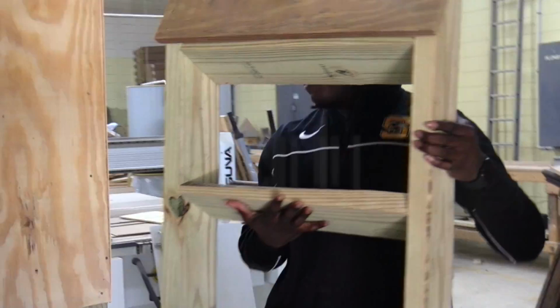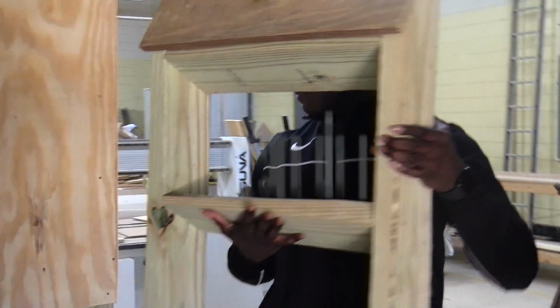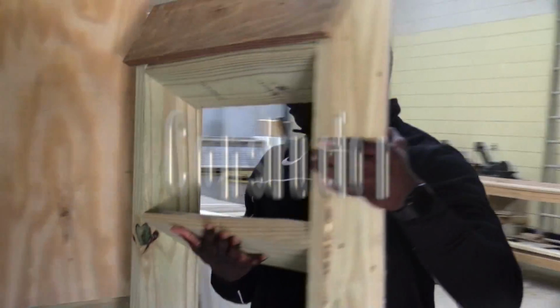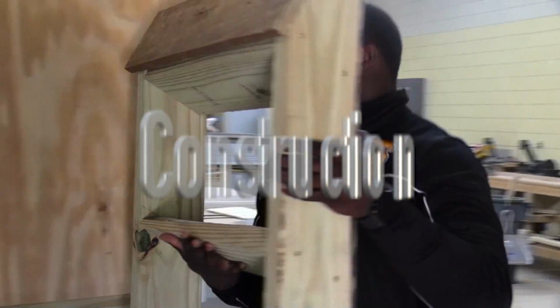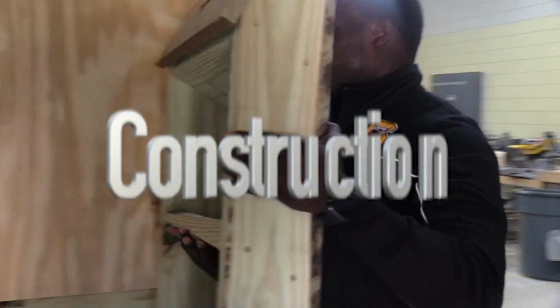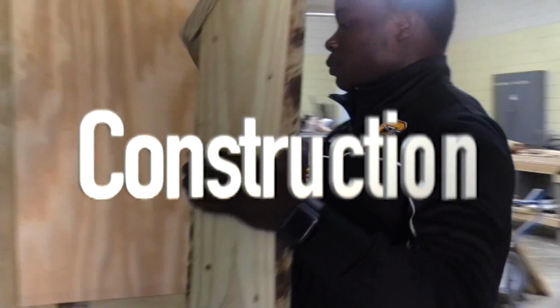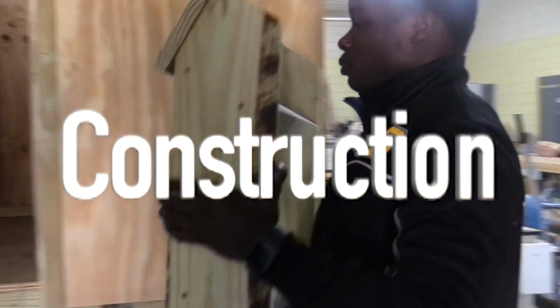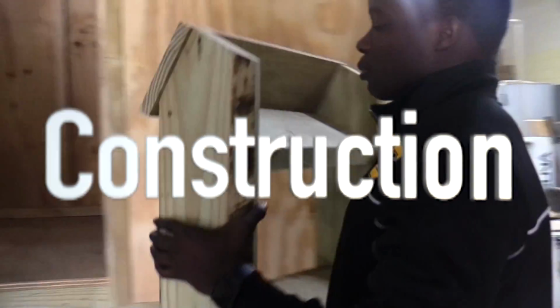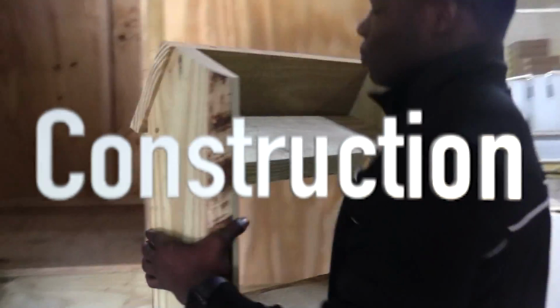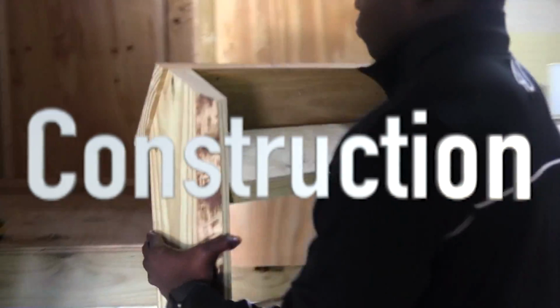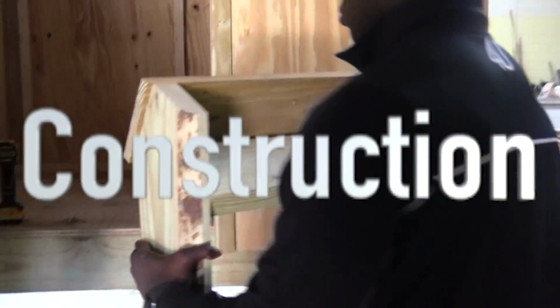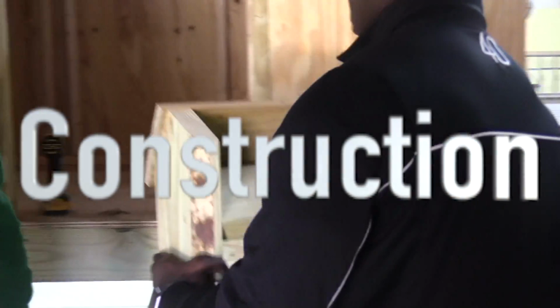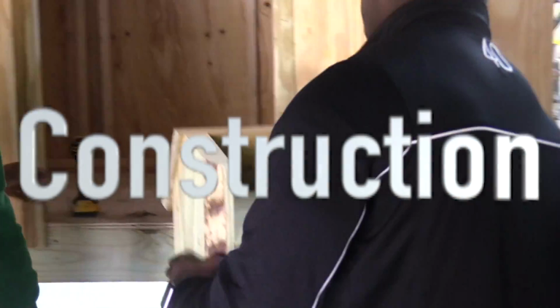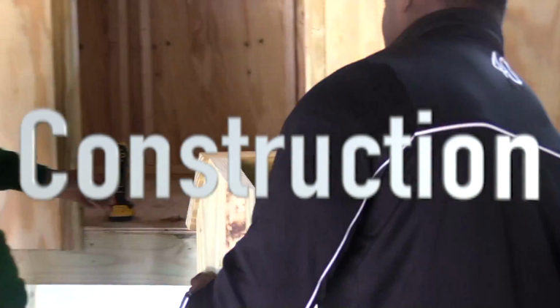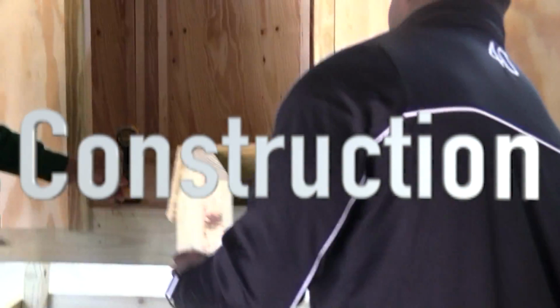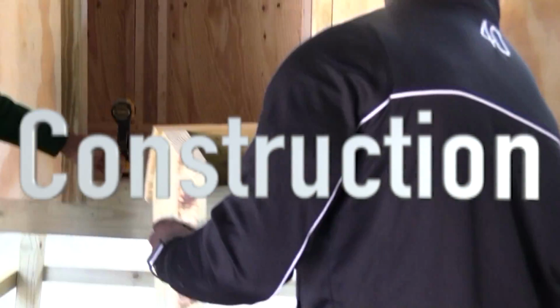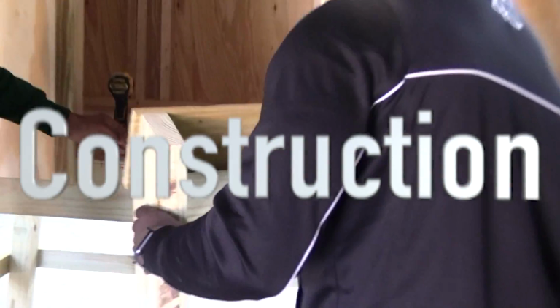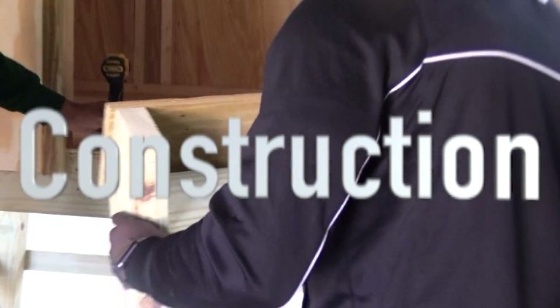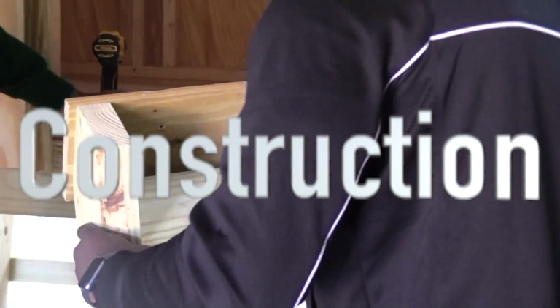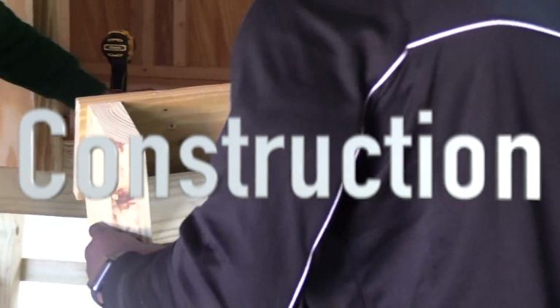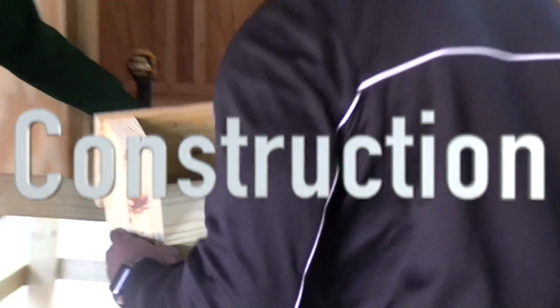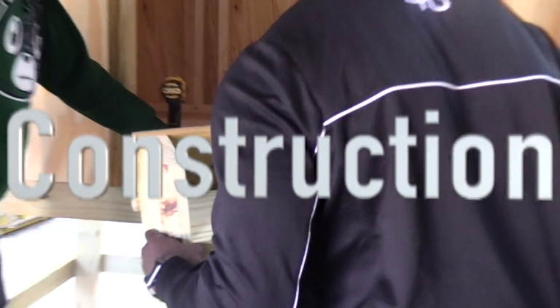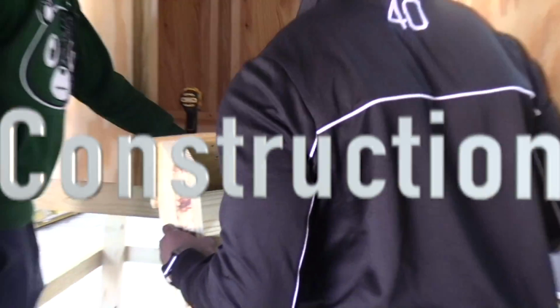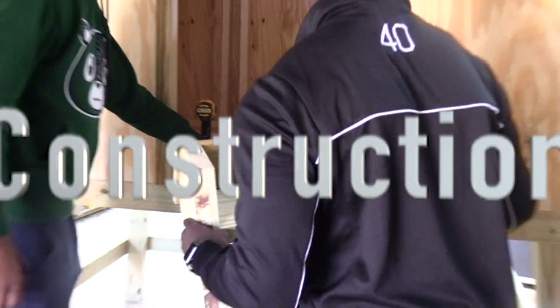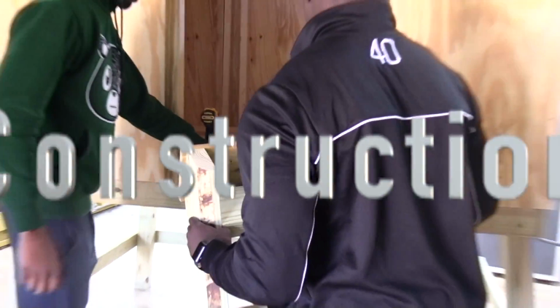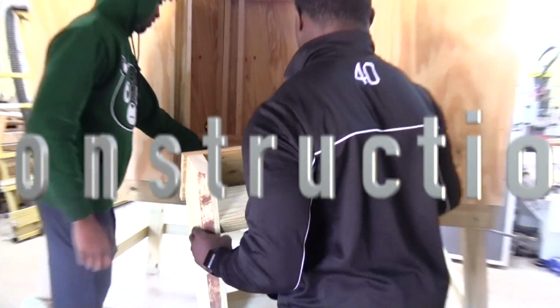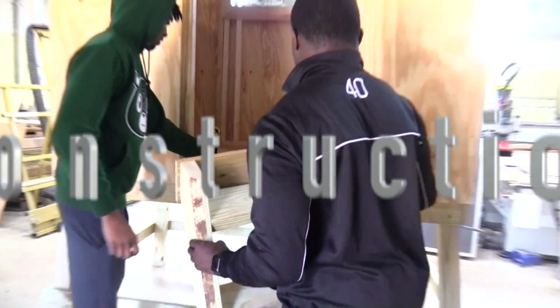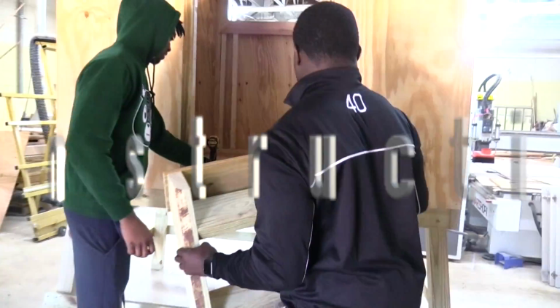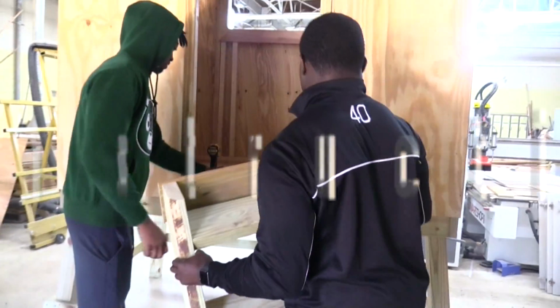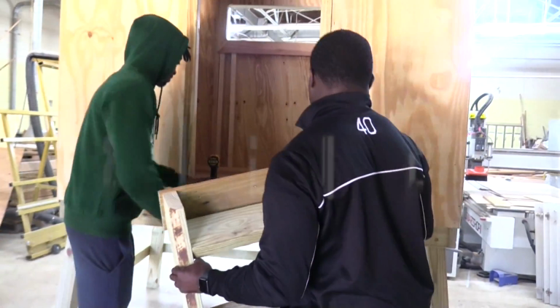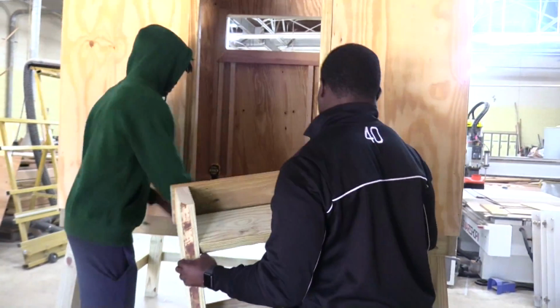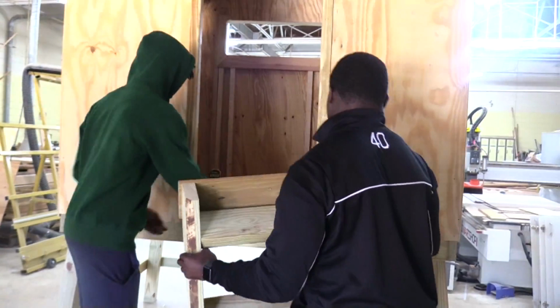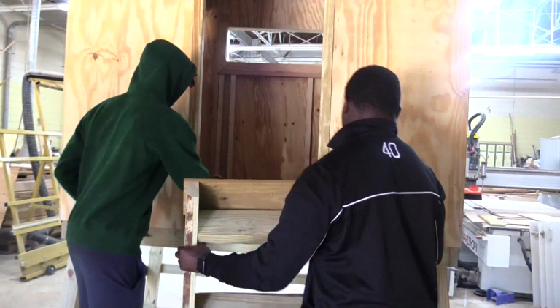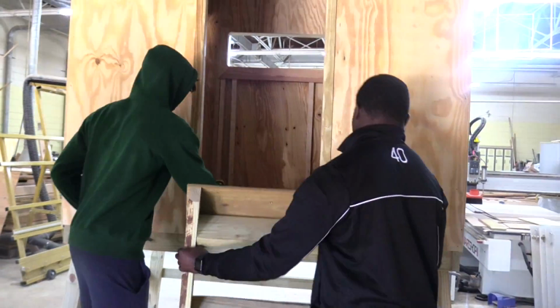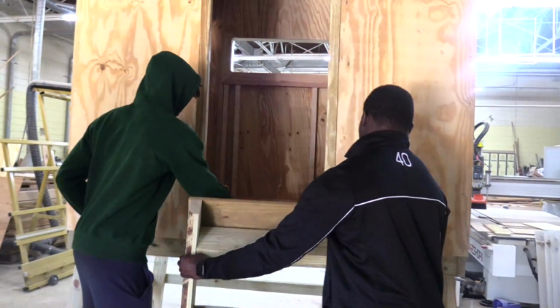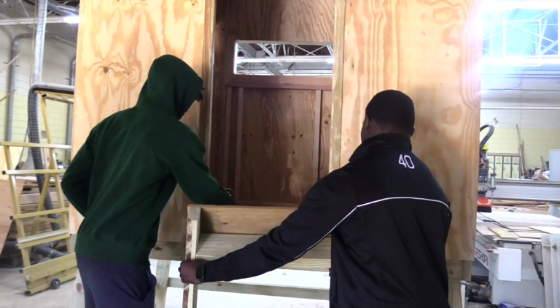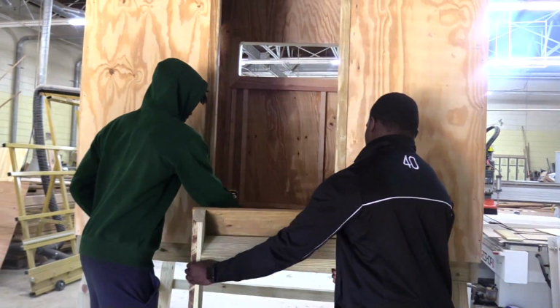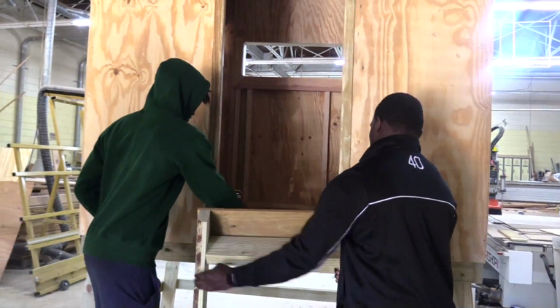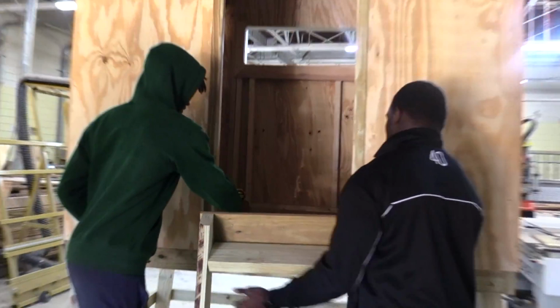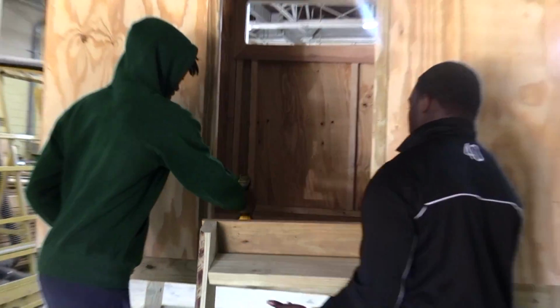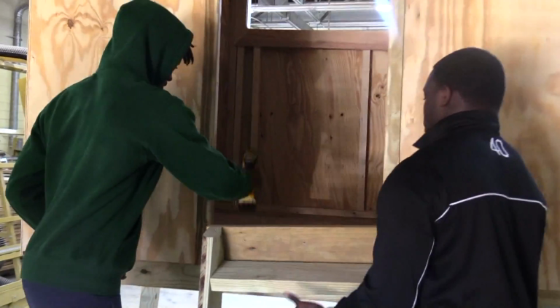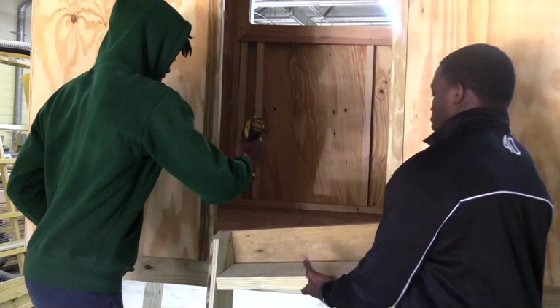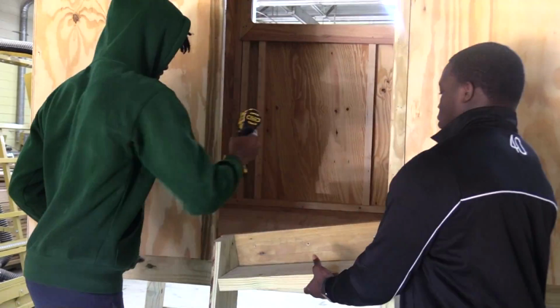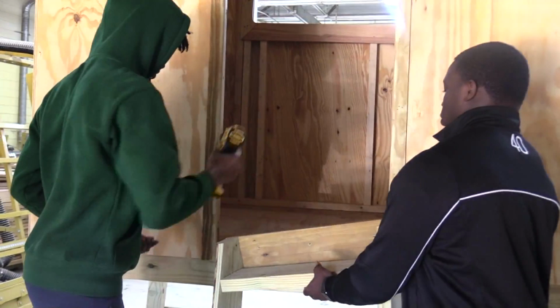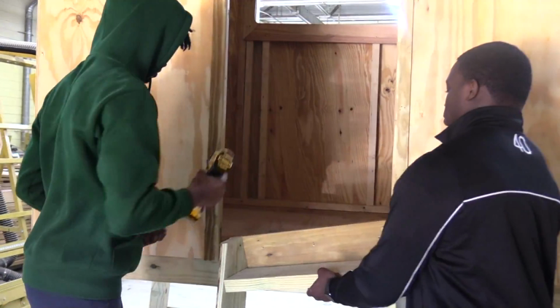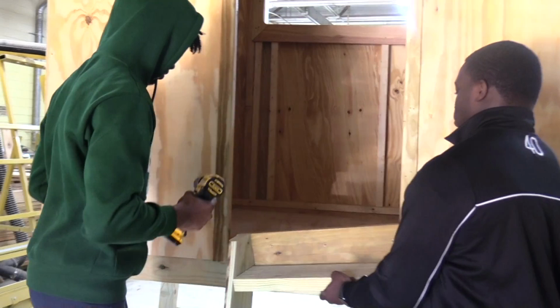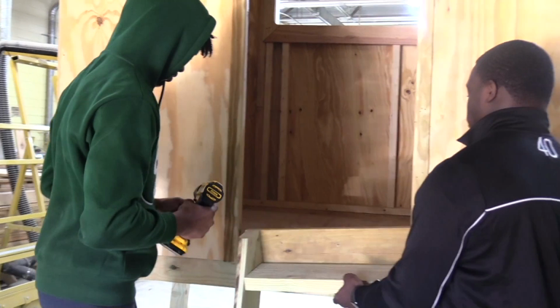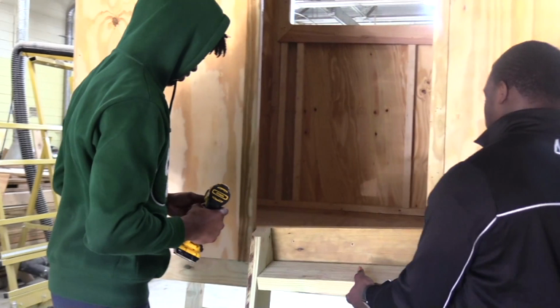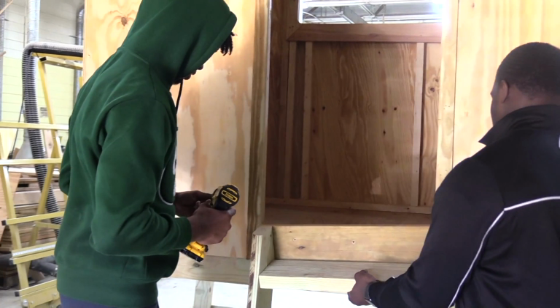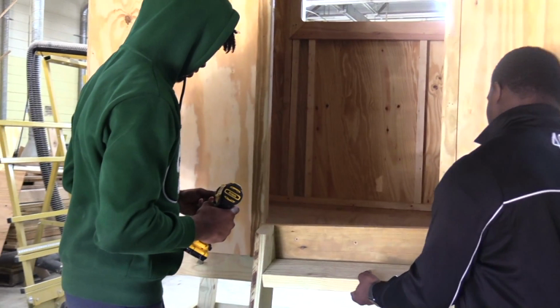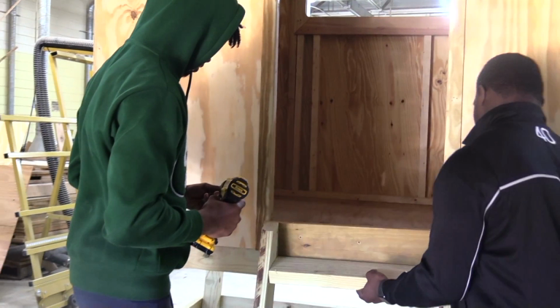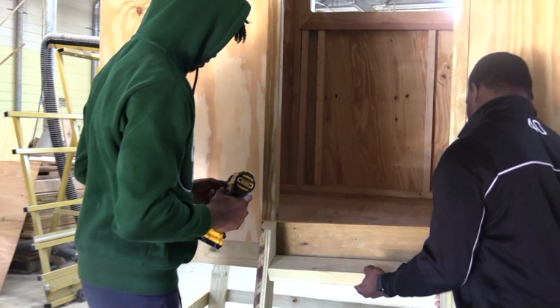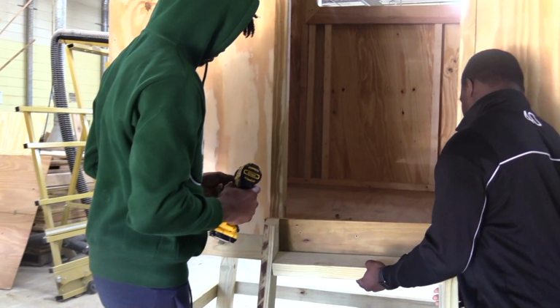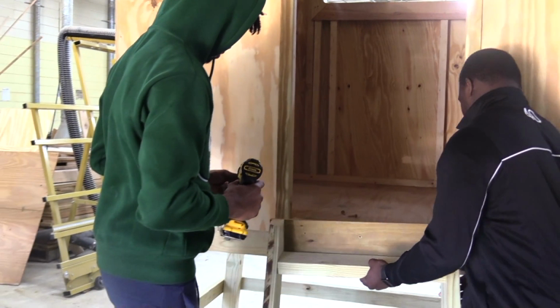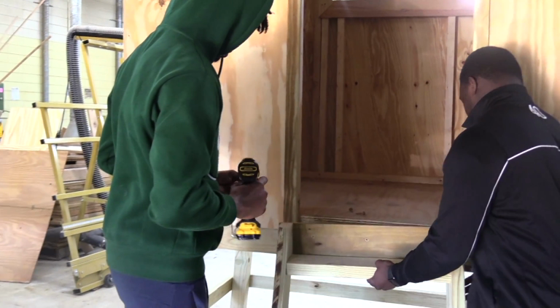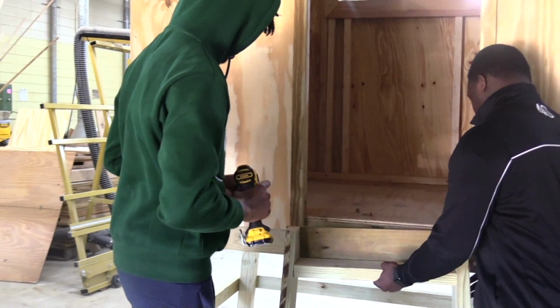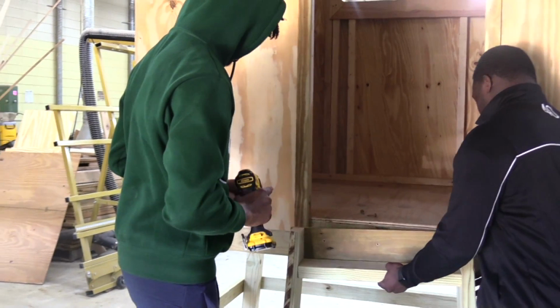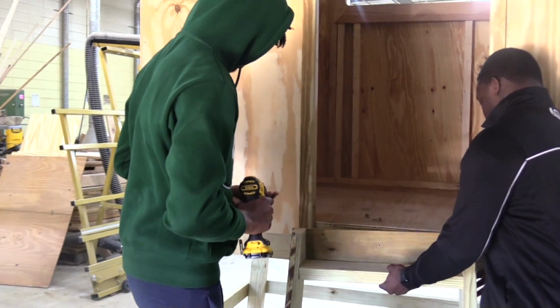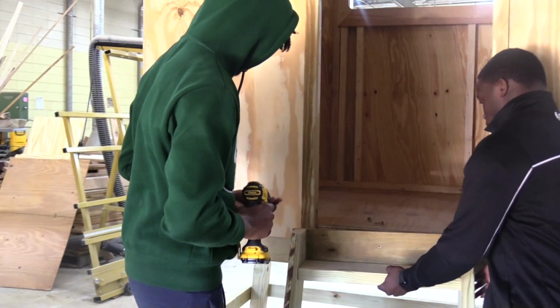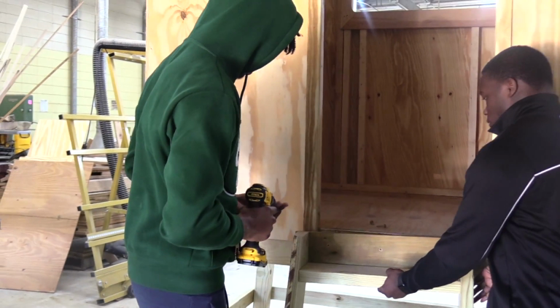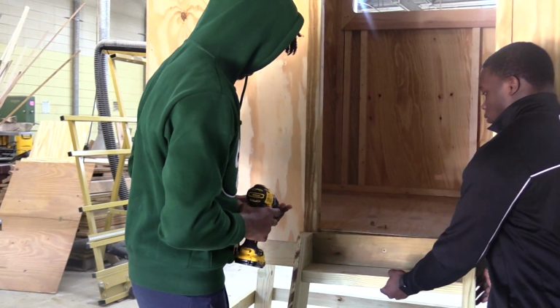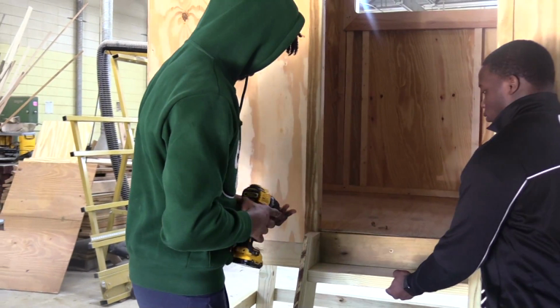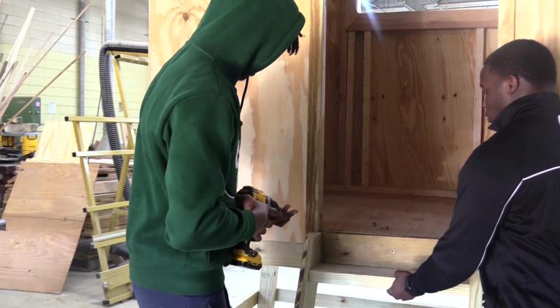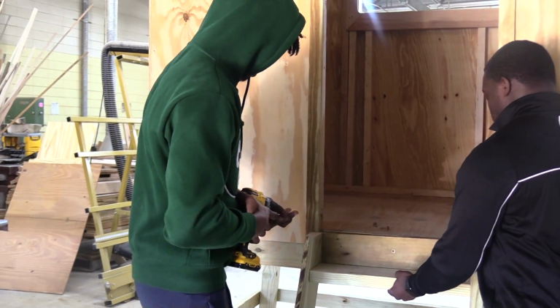In this CTE class, students learn construction. They learn how to use tools and how to construct basic objects such as desks and chairs.